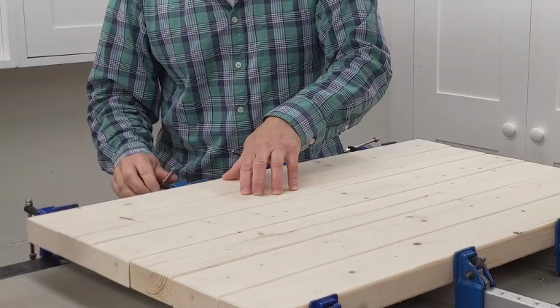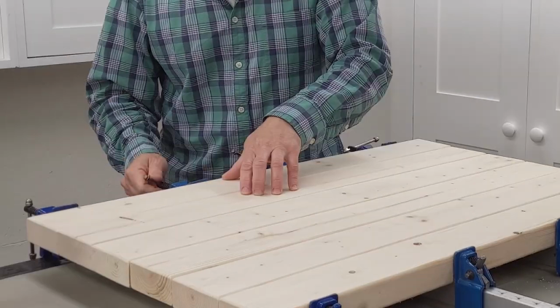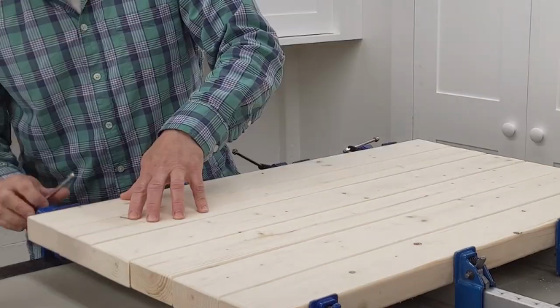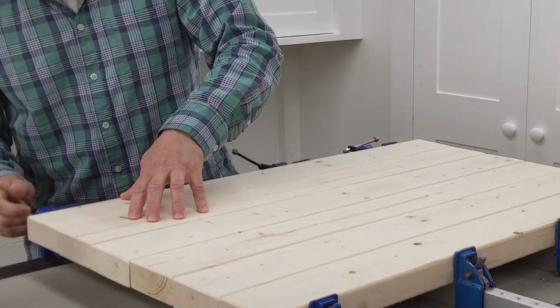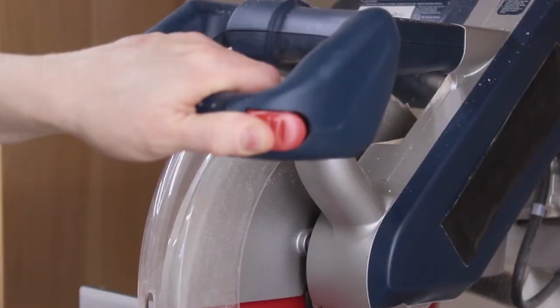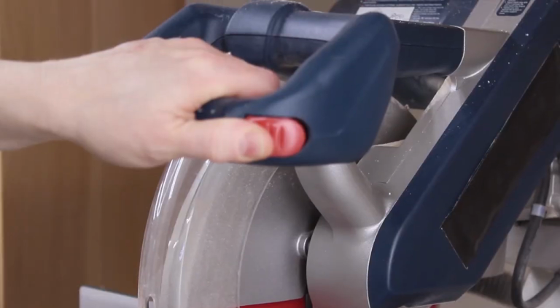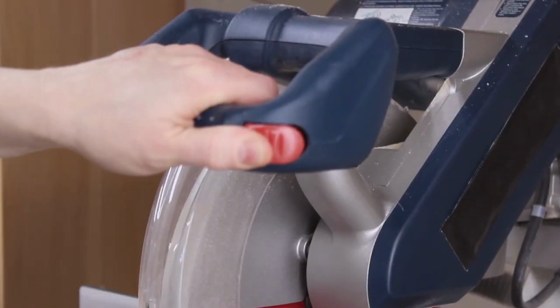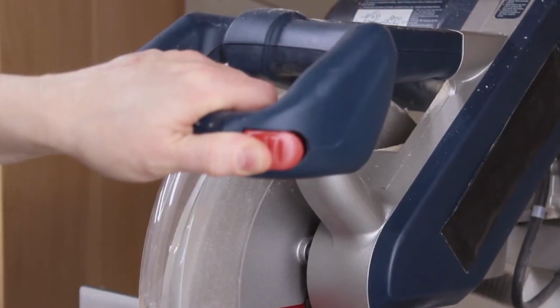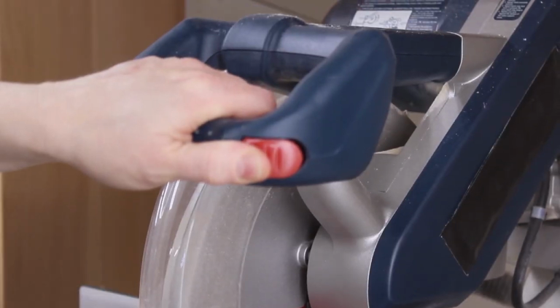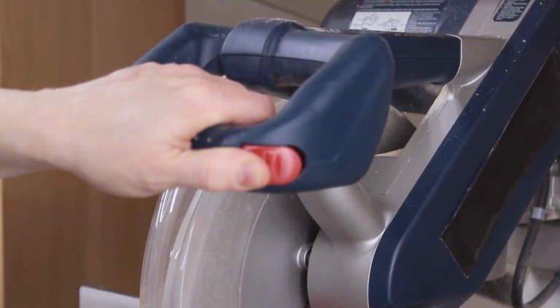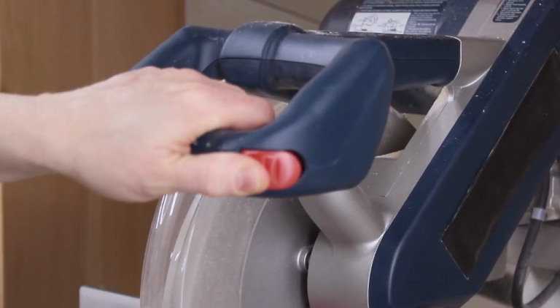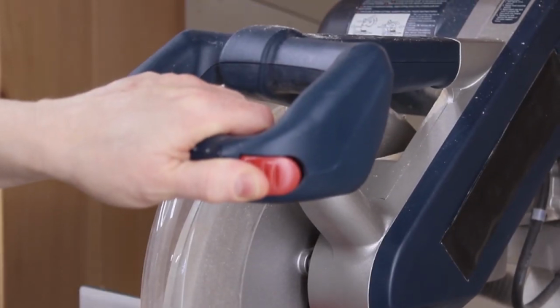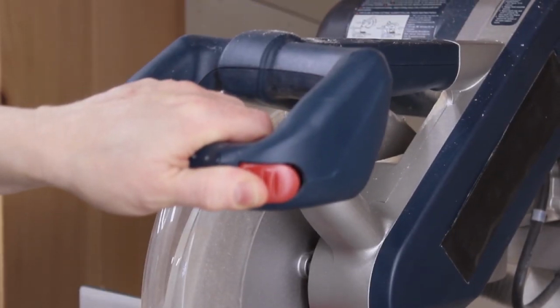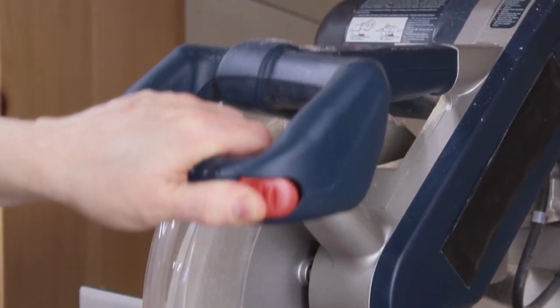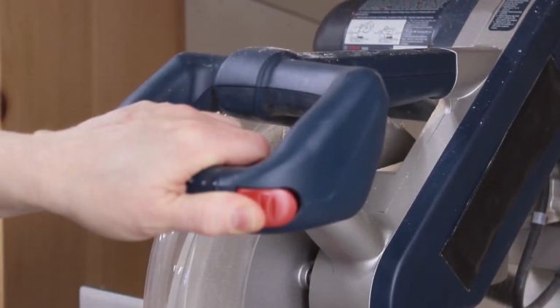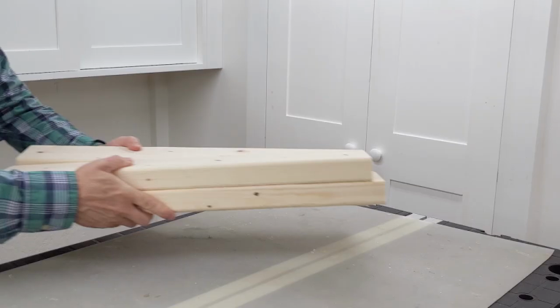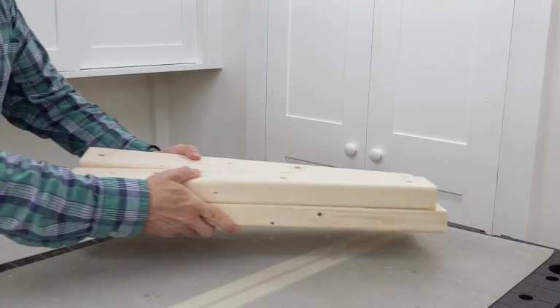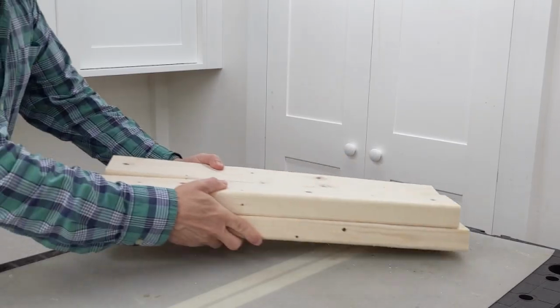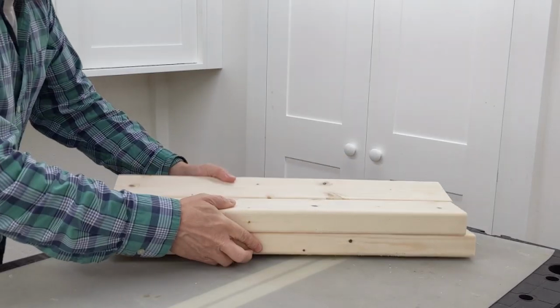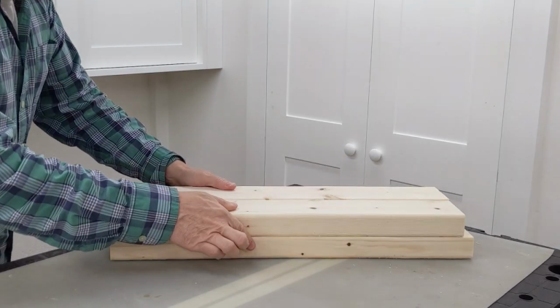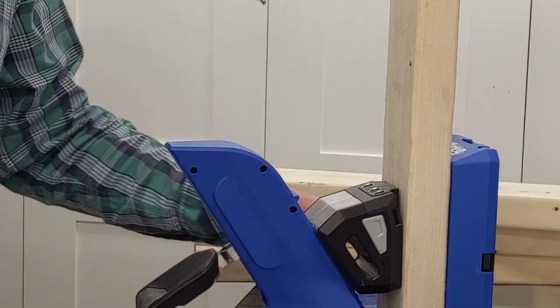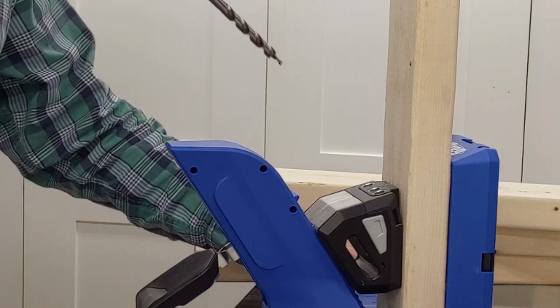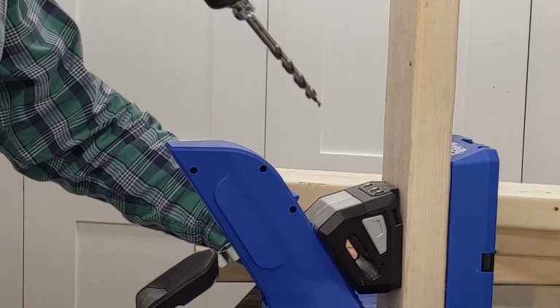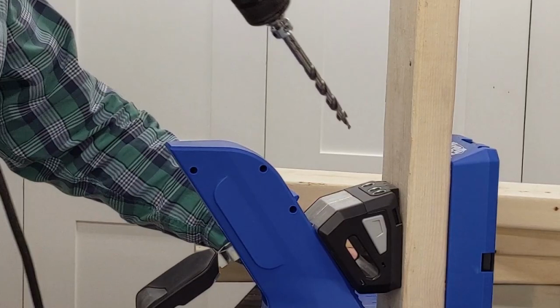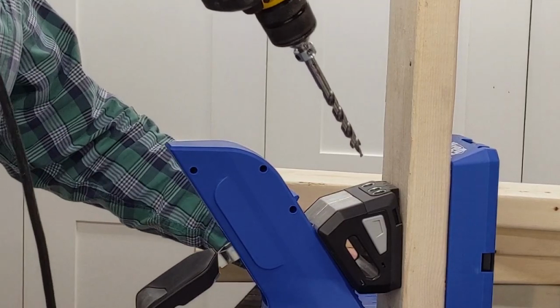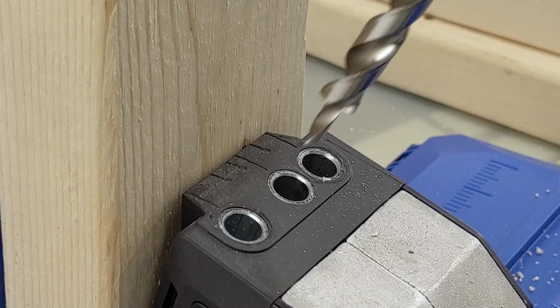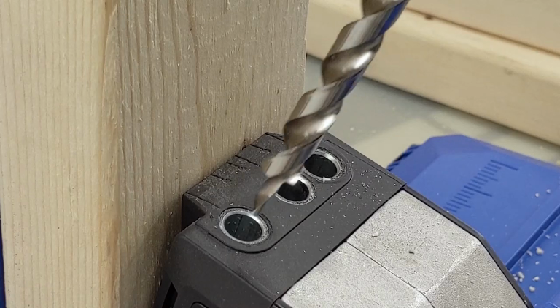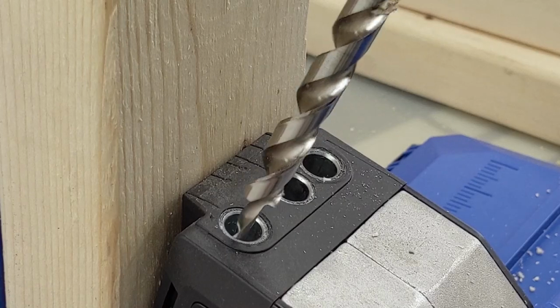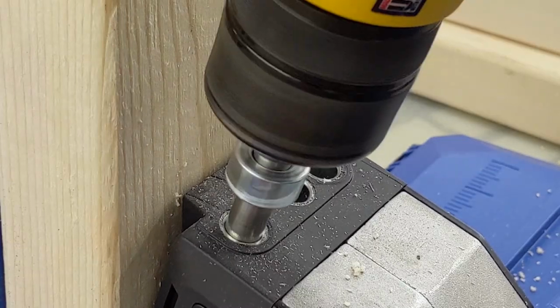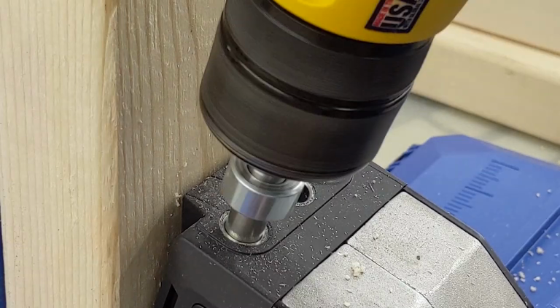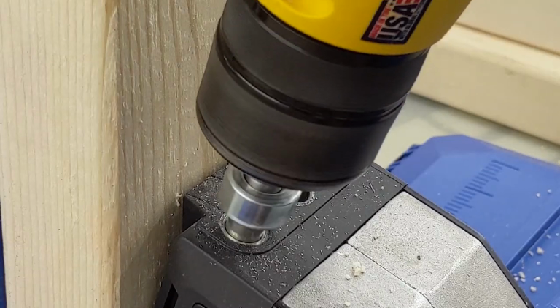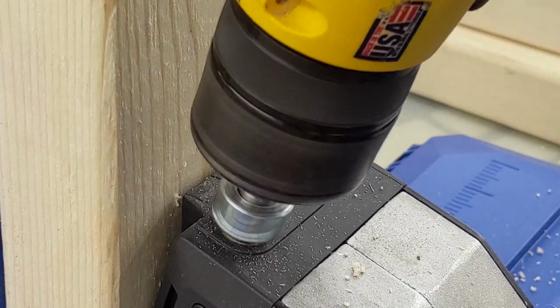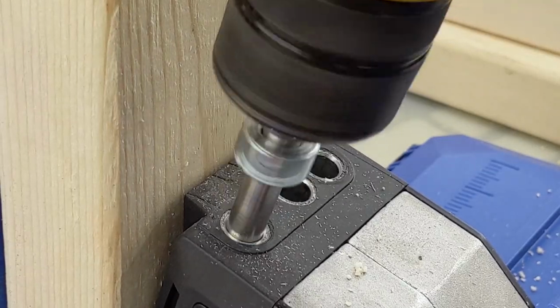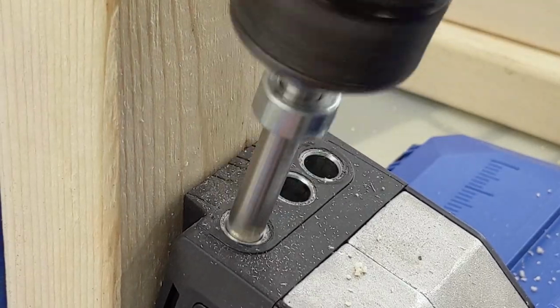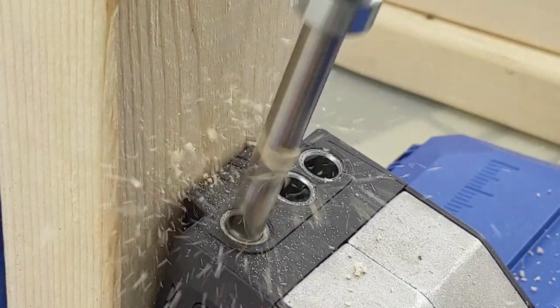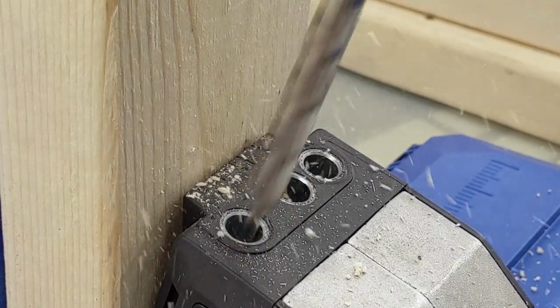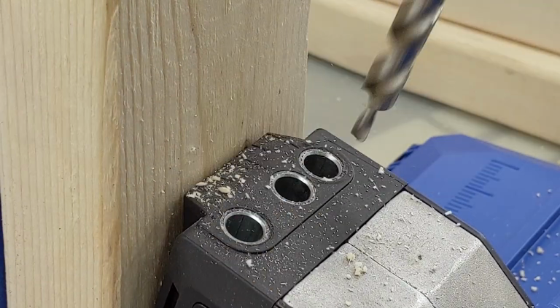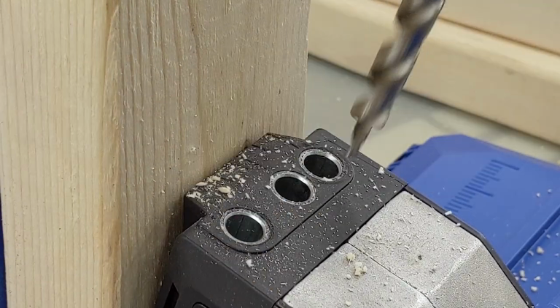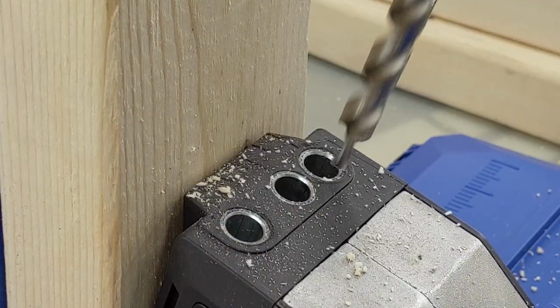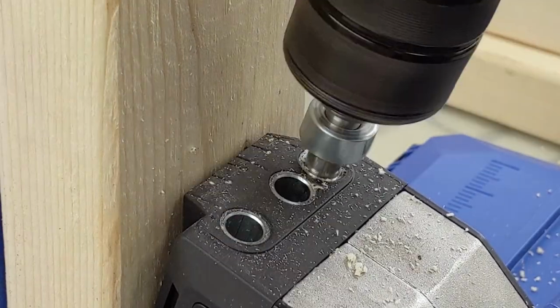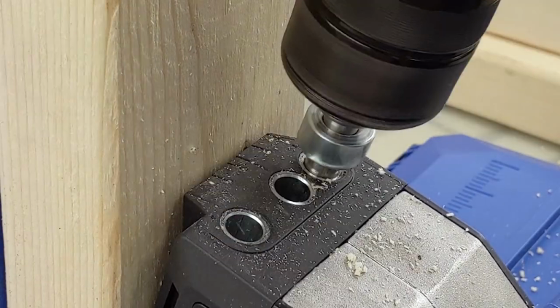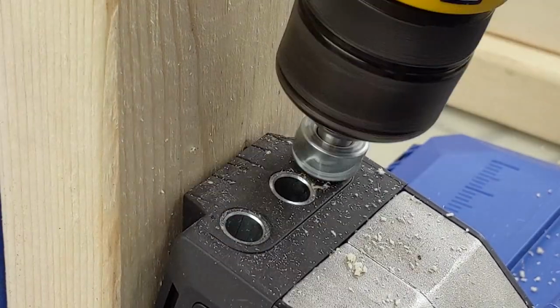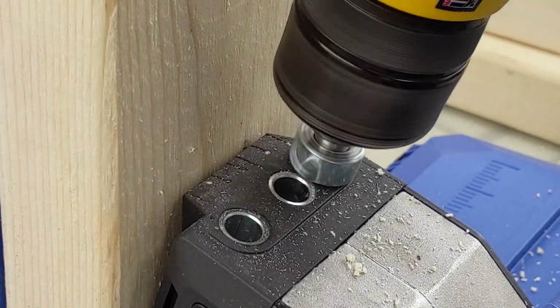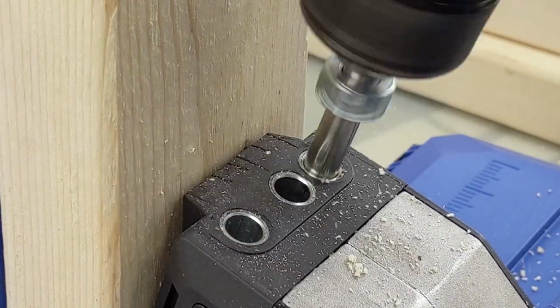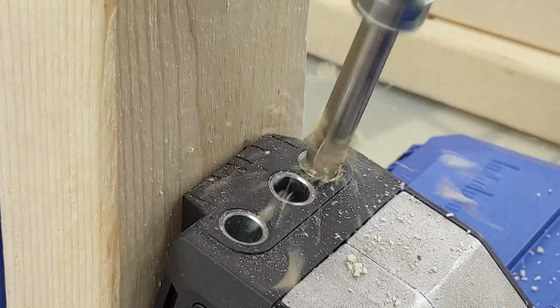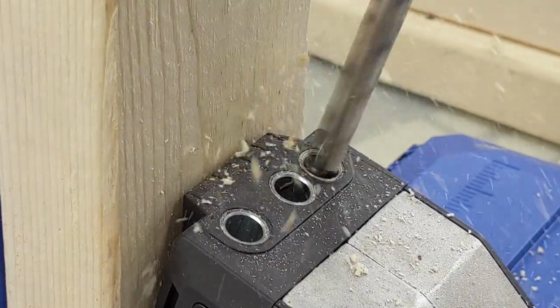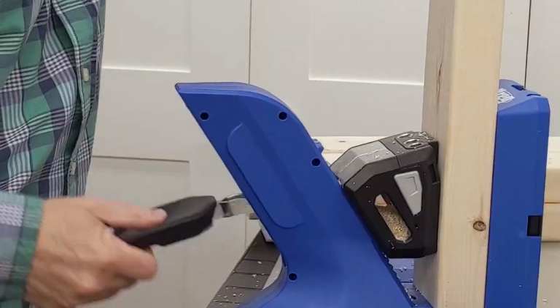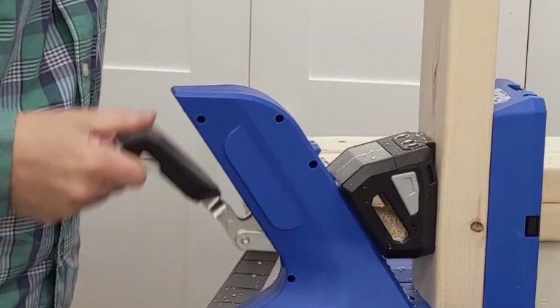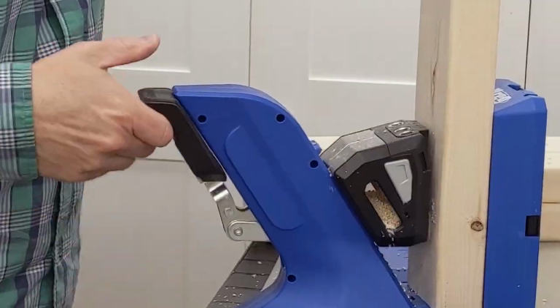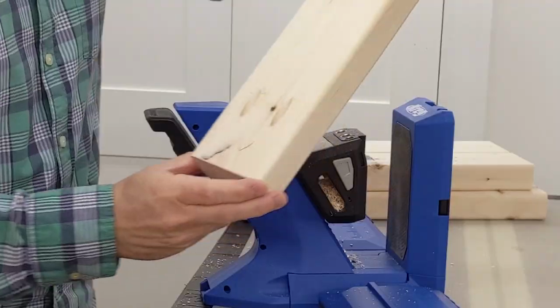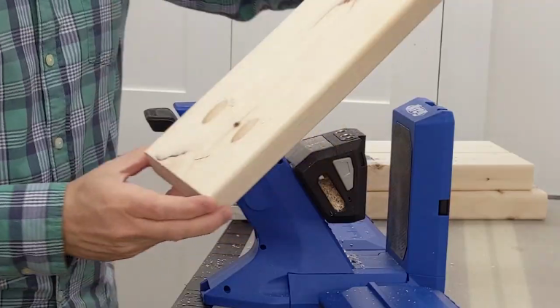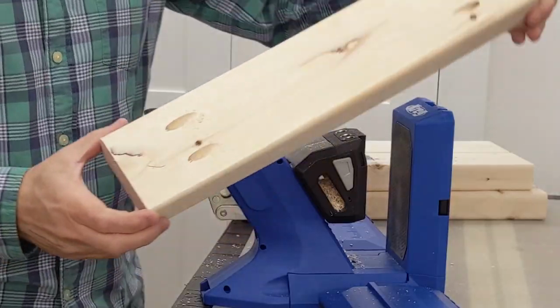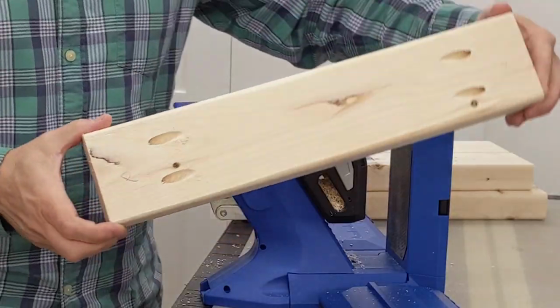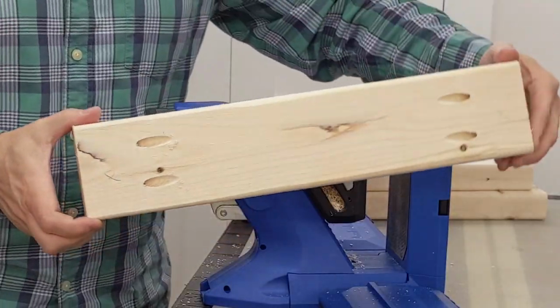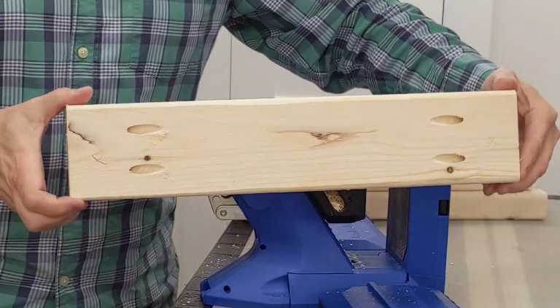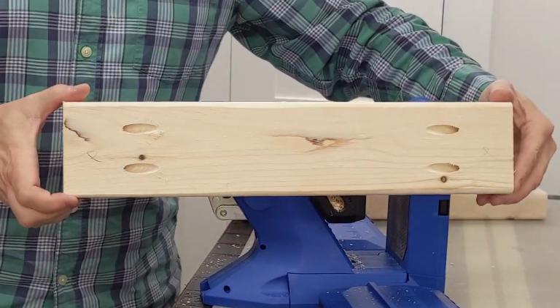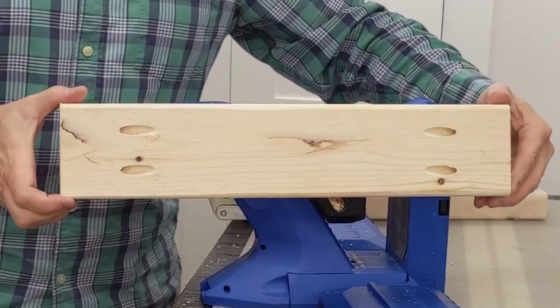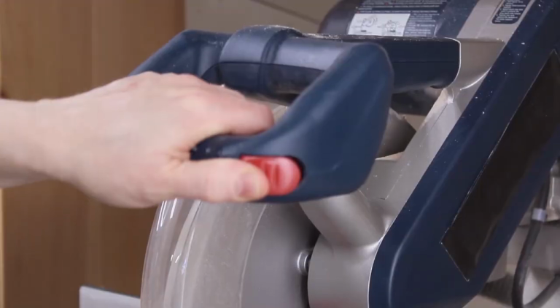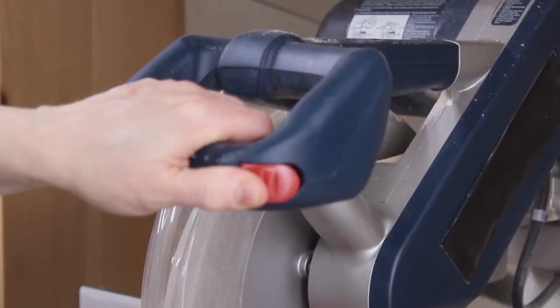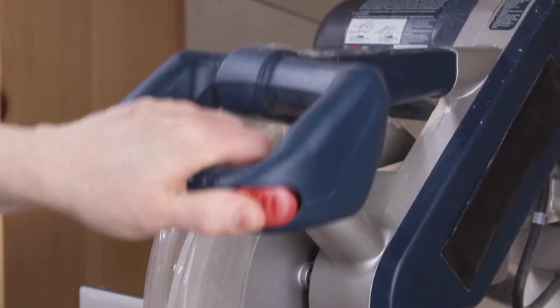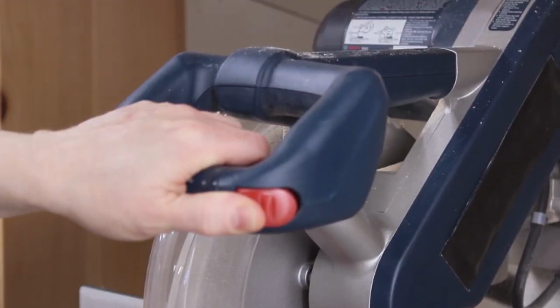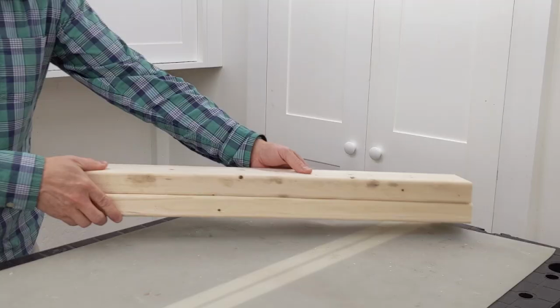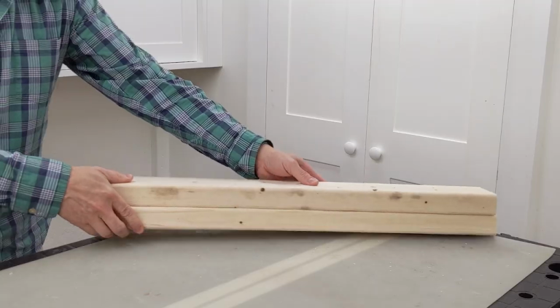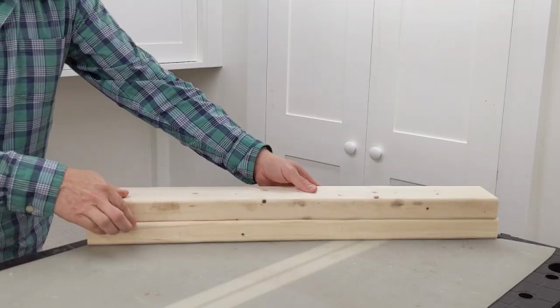While the glue is drying, I cut the long rails for the leg assemblies. Then I drilled pocket holes in each end of the rails. Then I cut the legs.